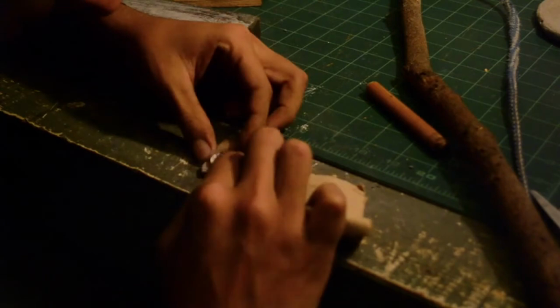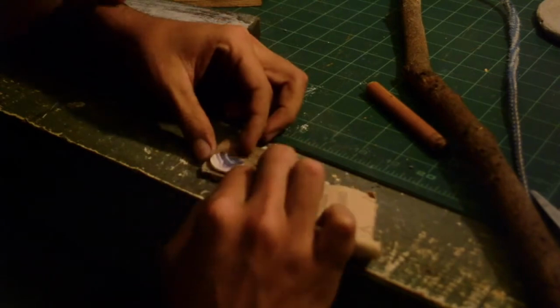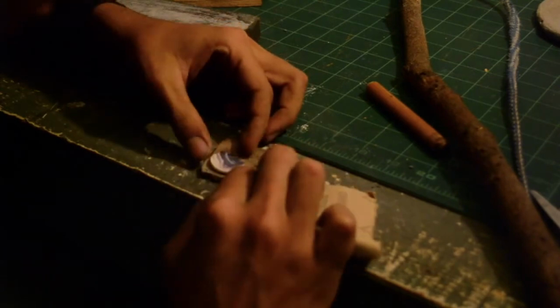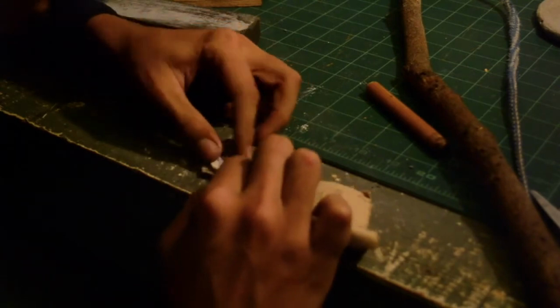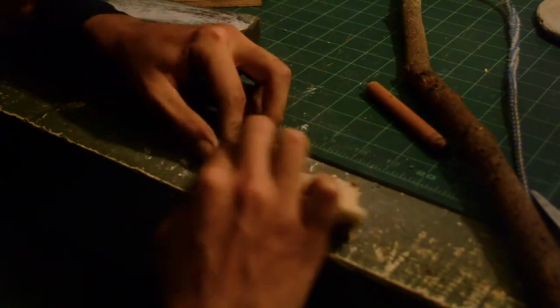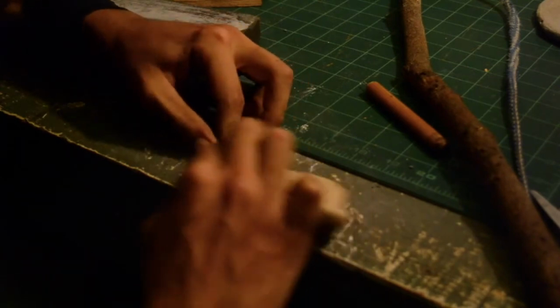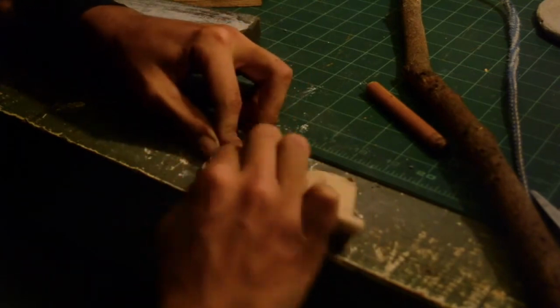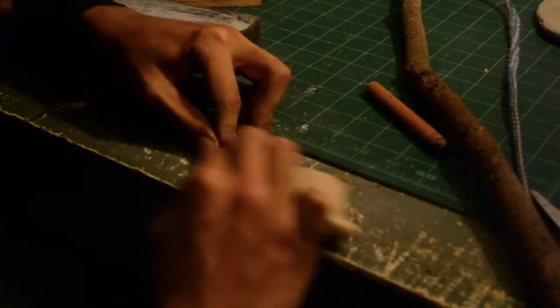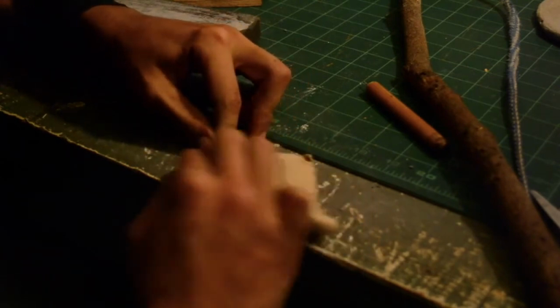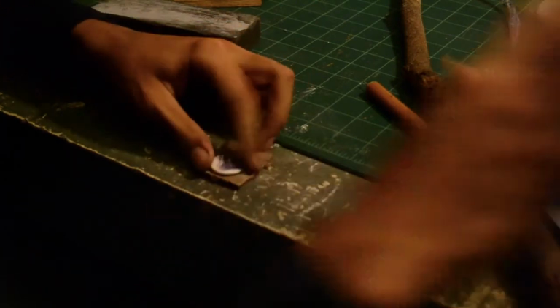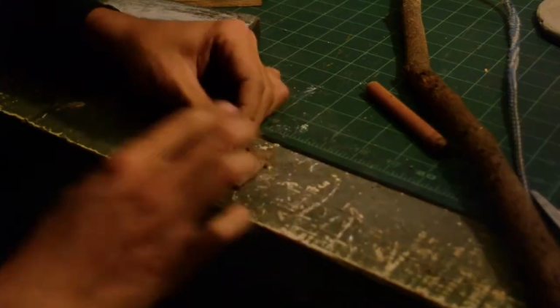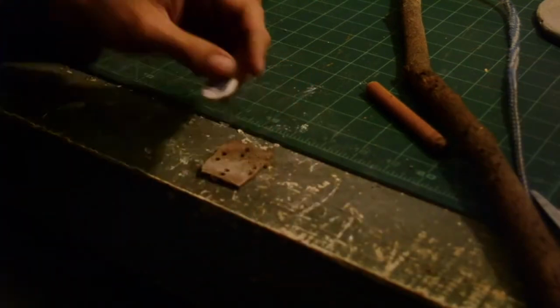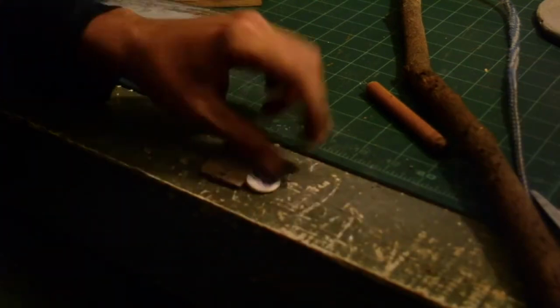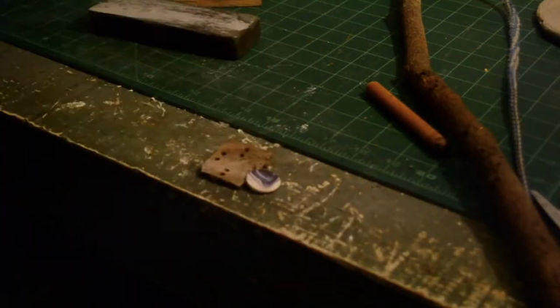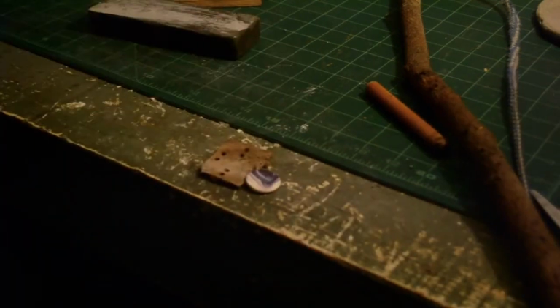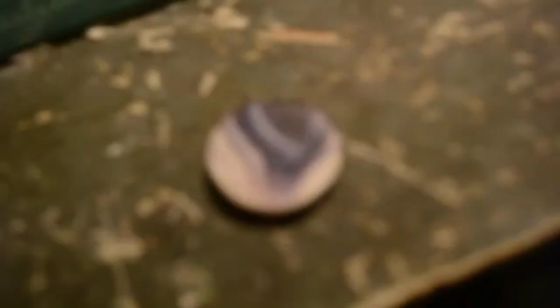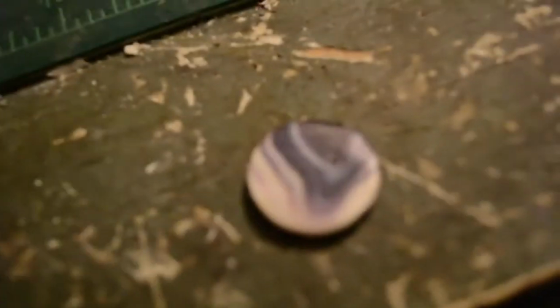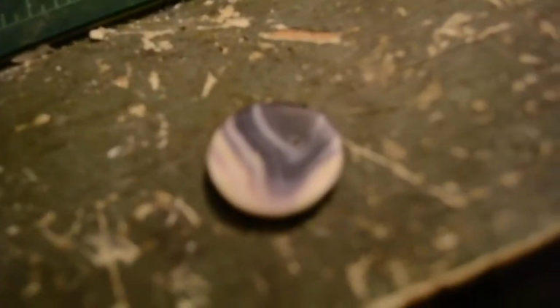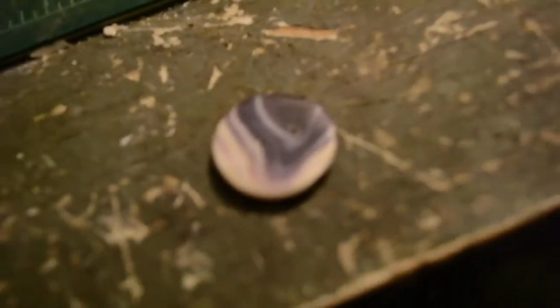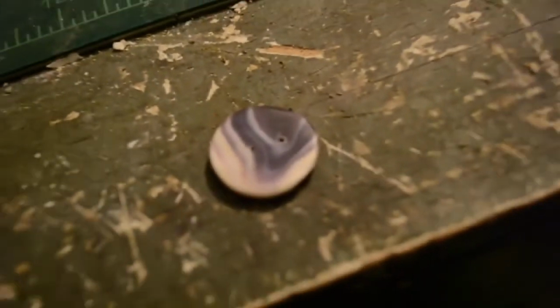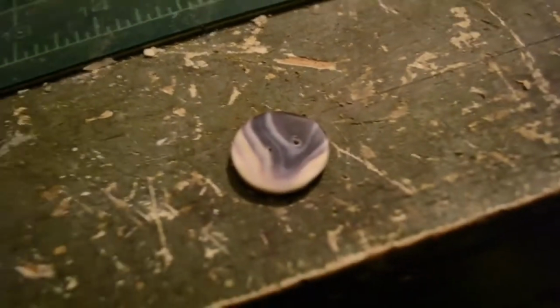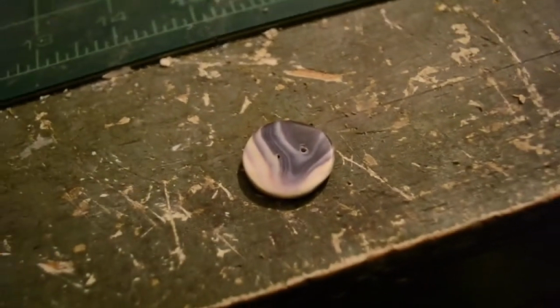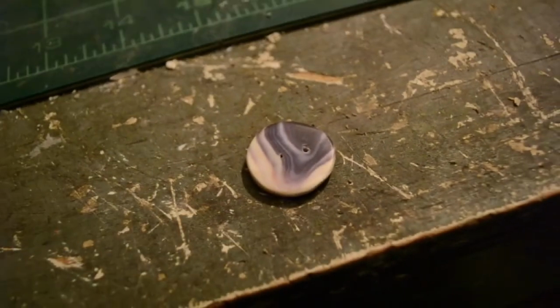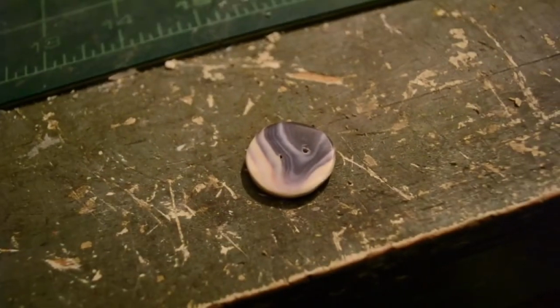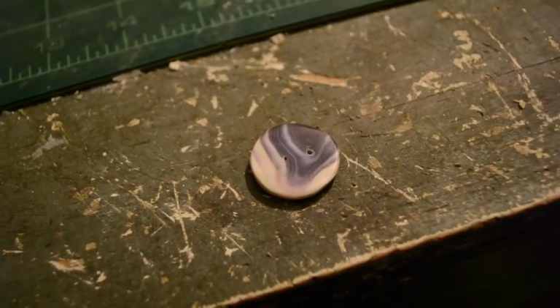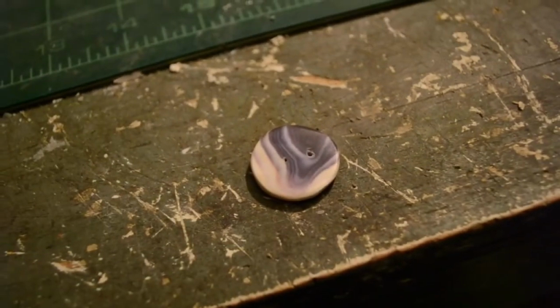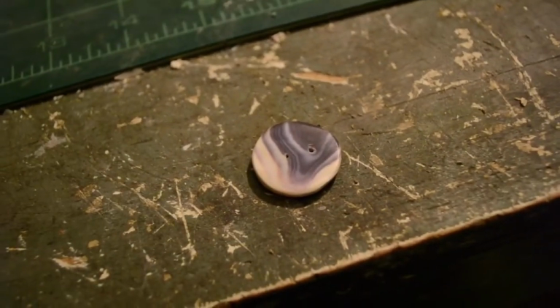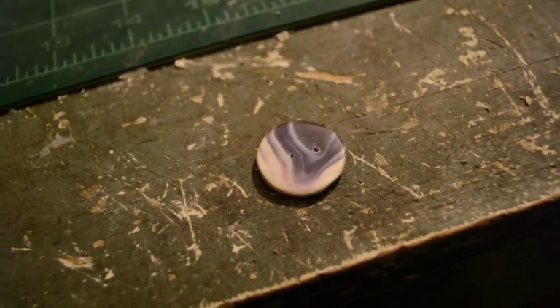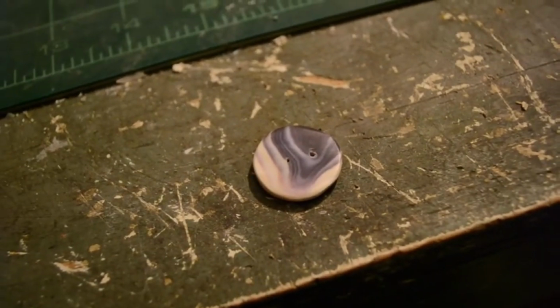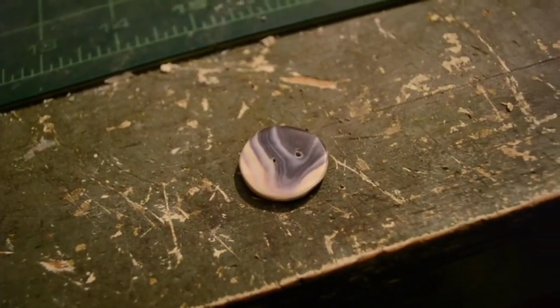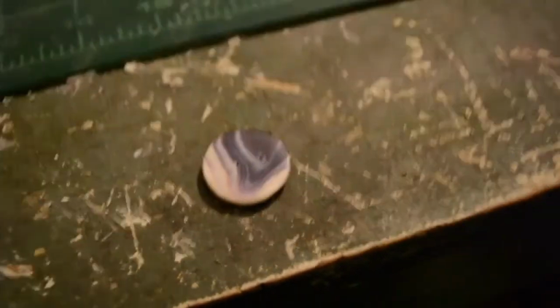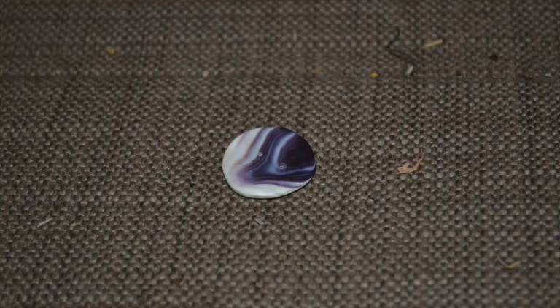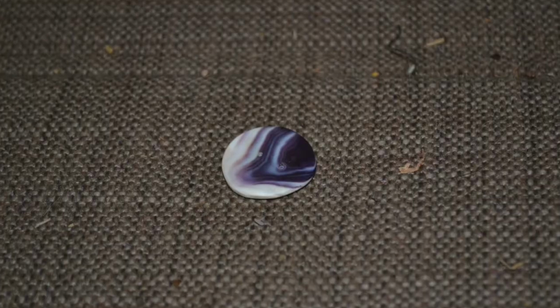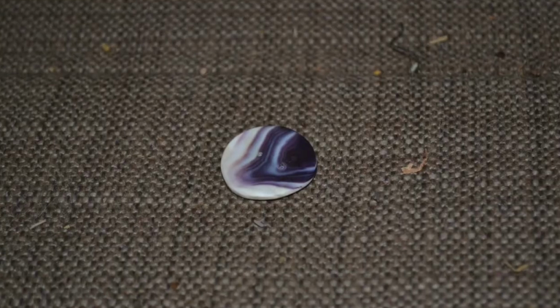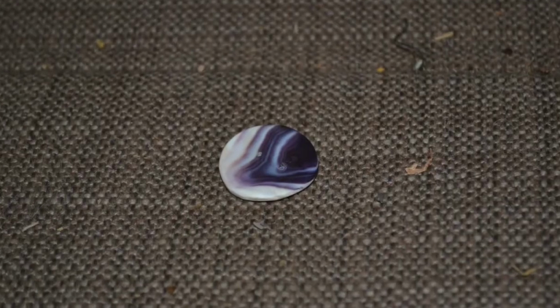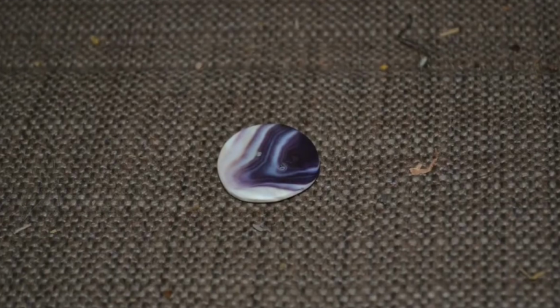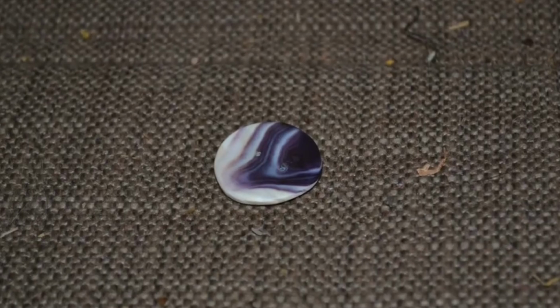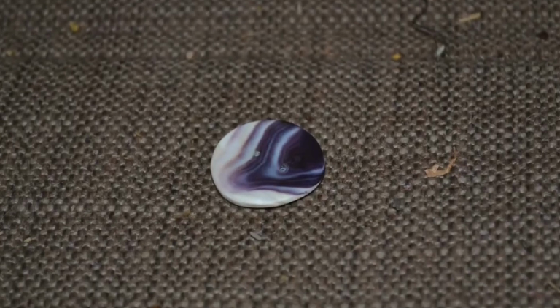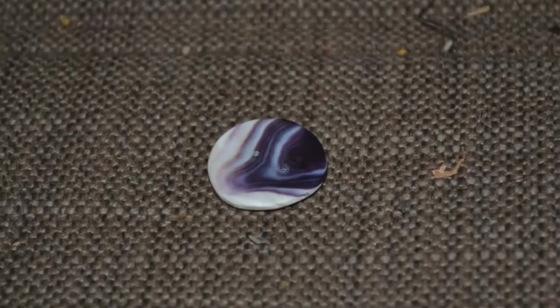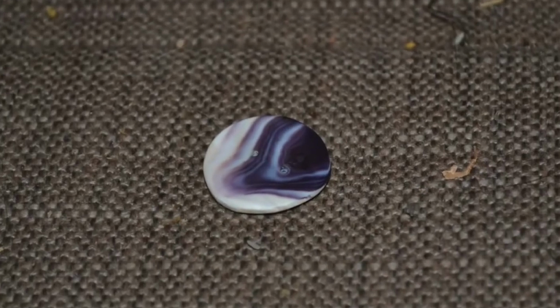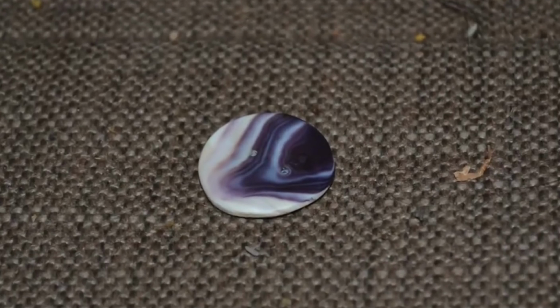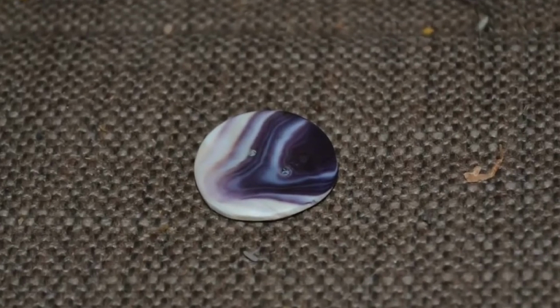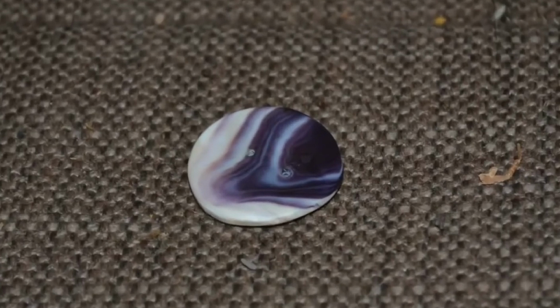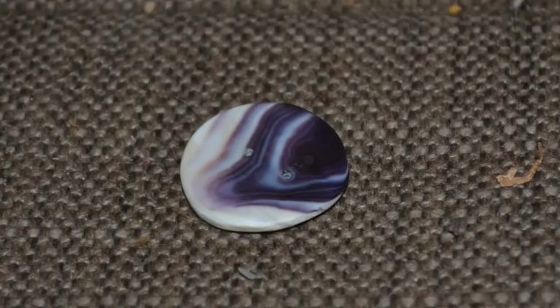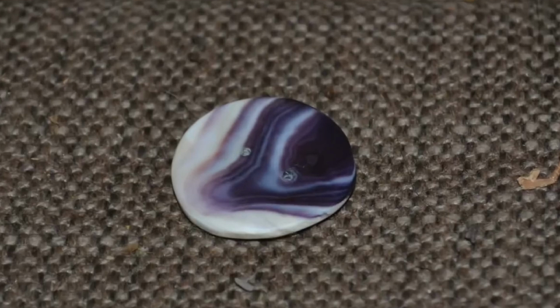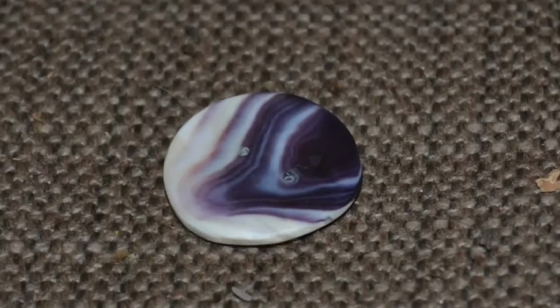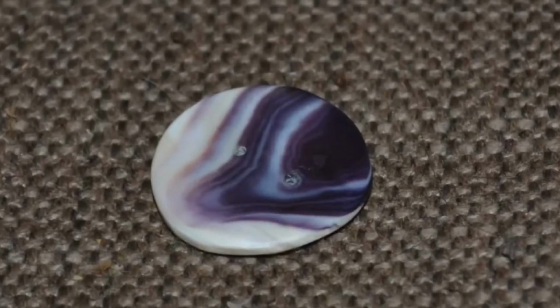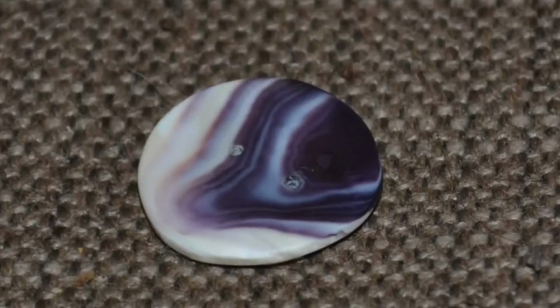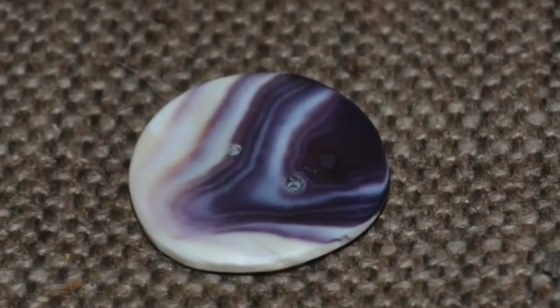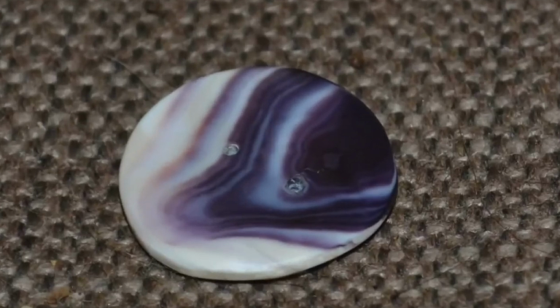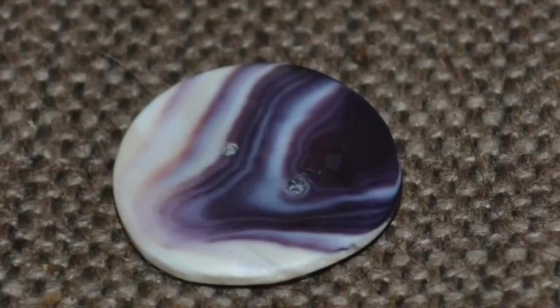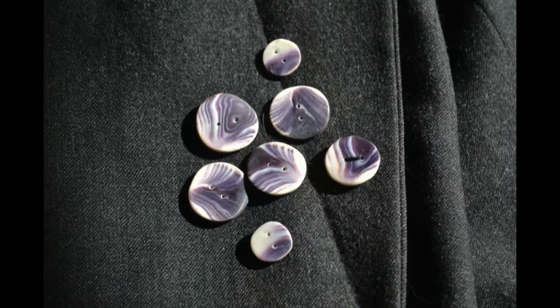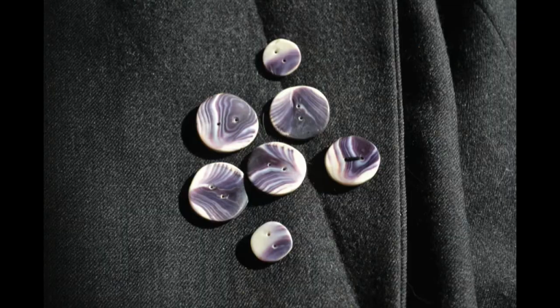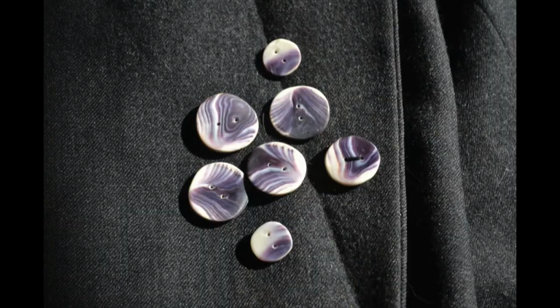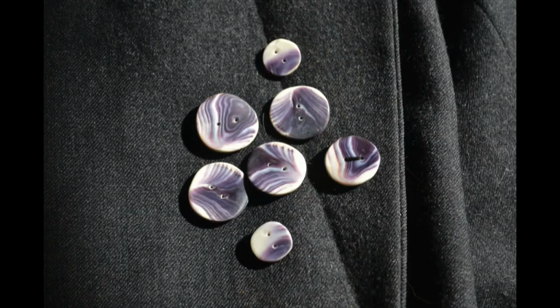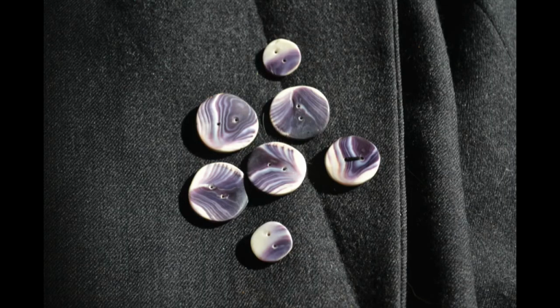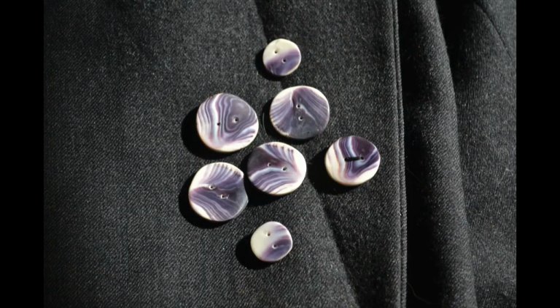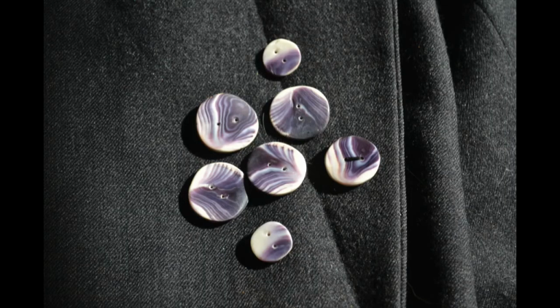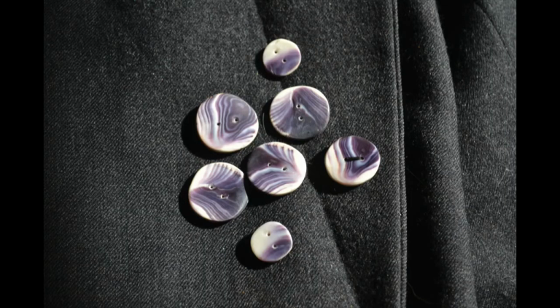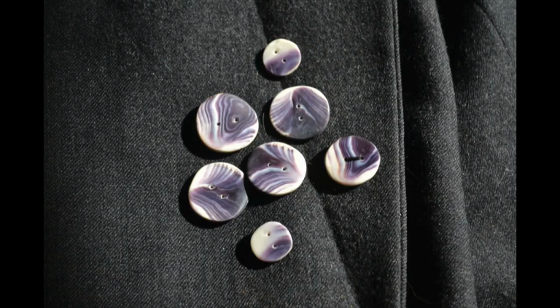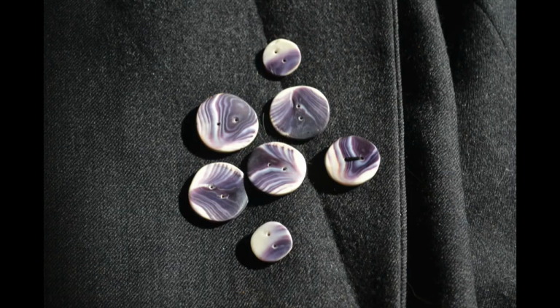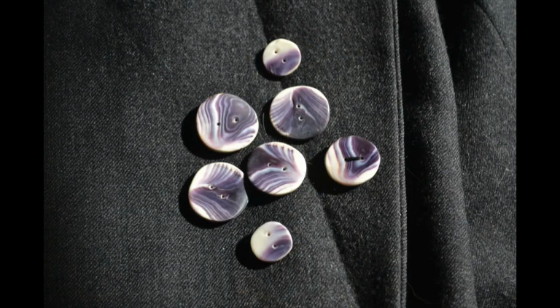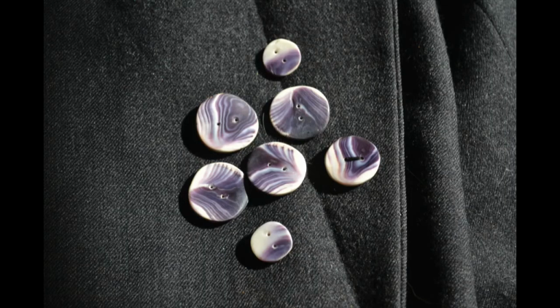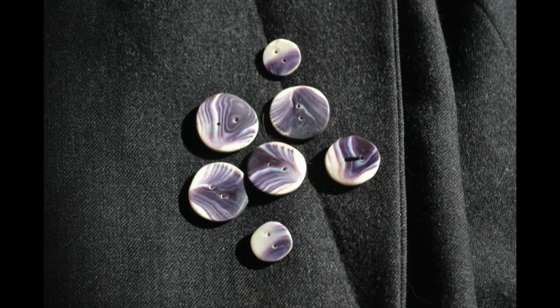And just like that we are done. There you have it — a finished button. I hope you enjoyed or at least learned something.